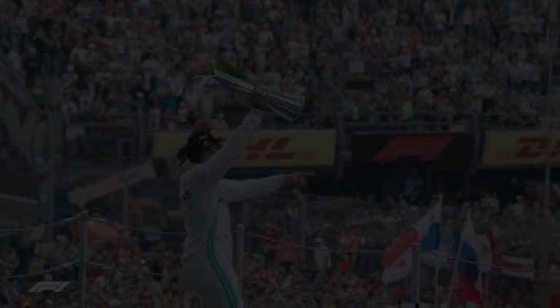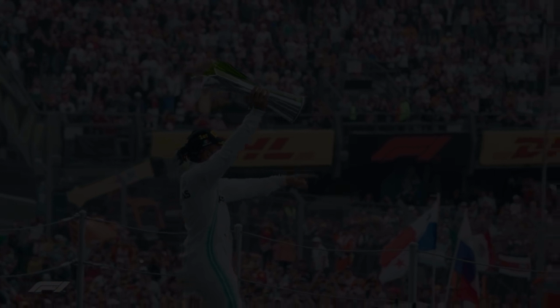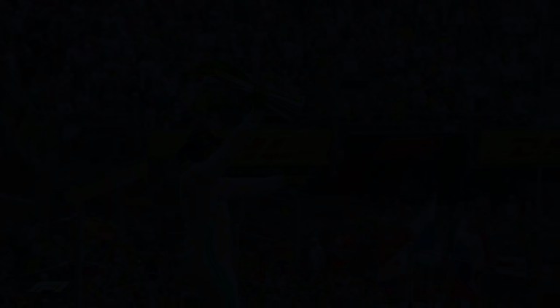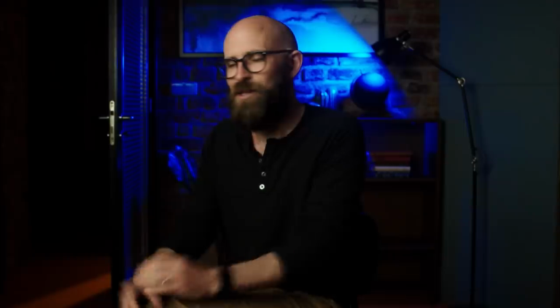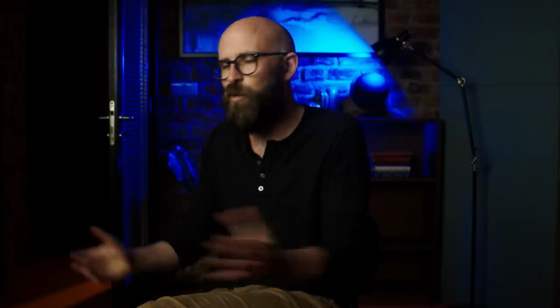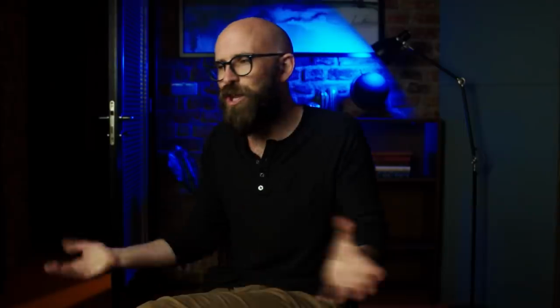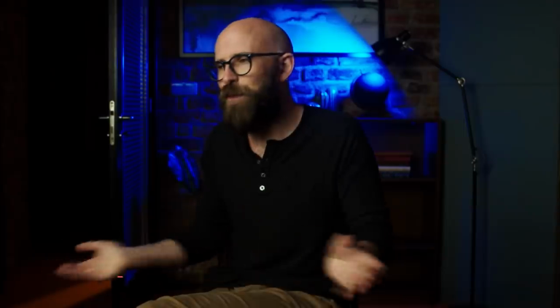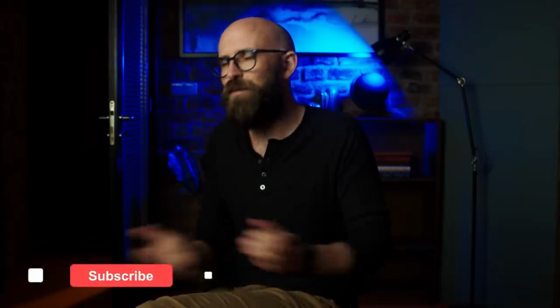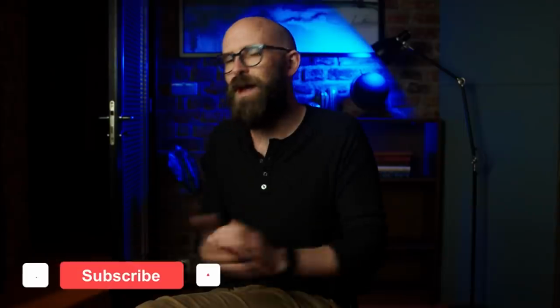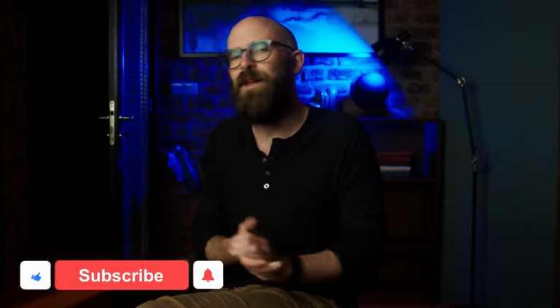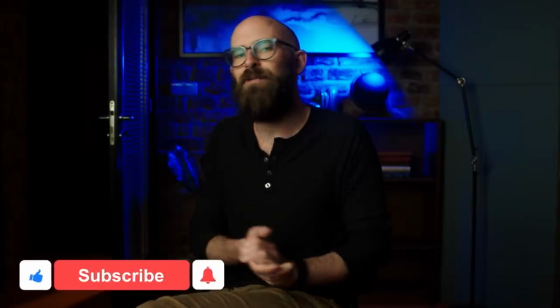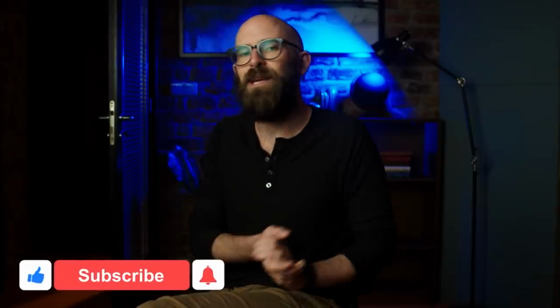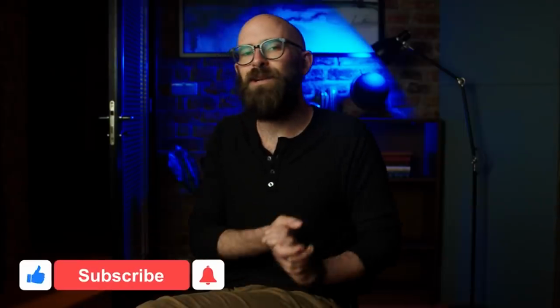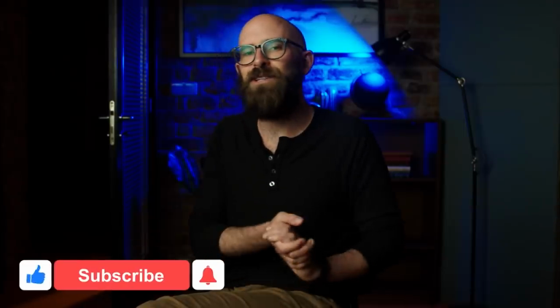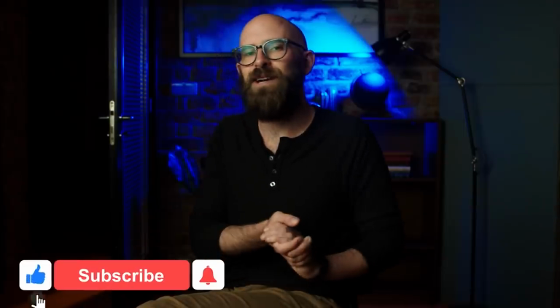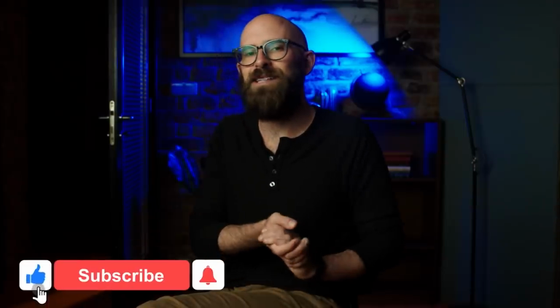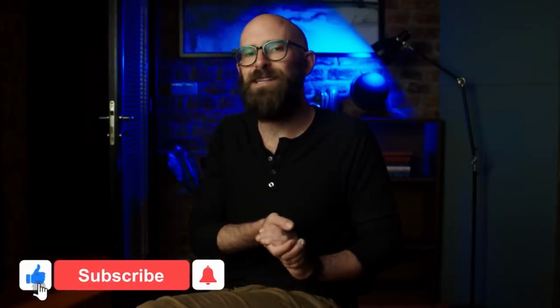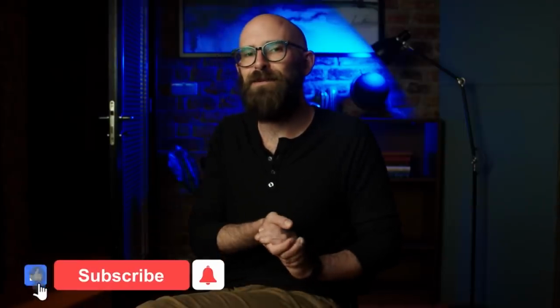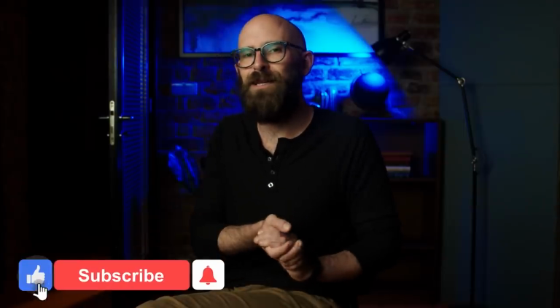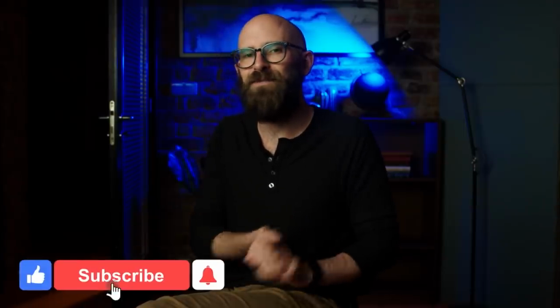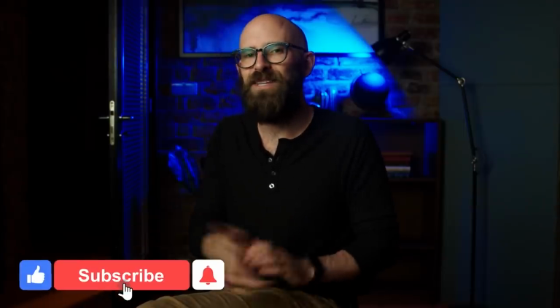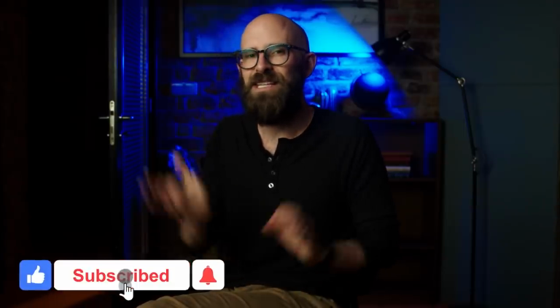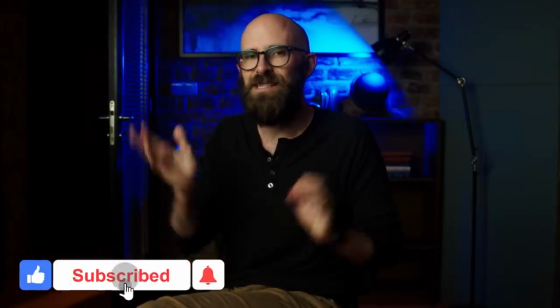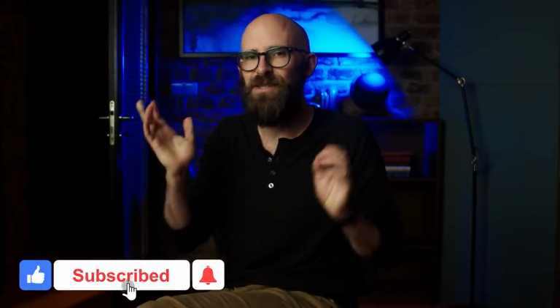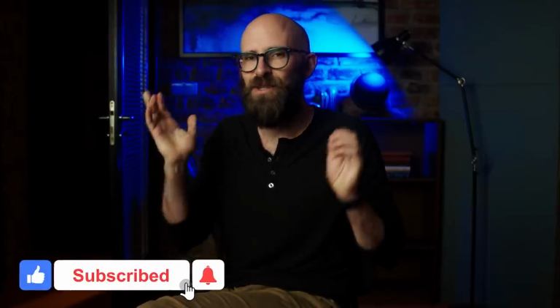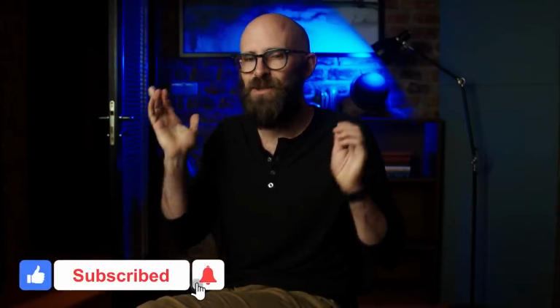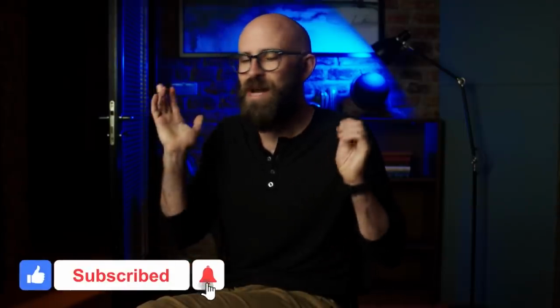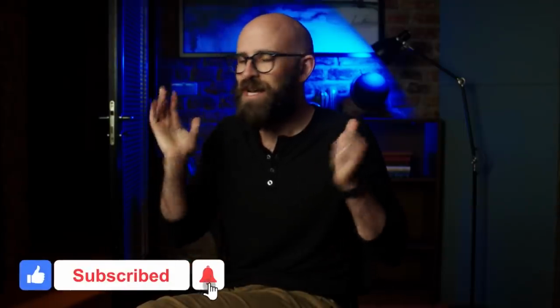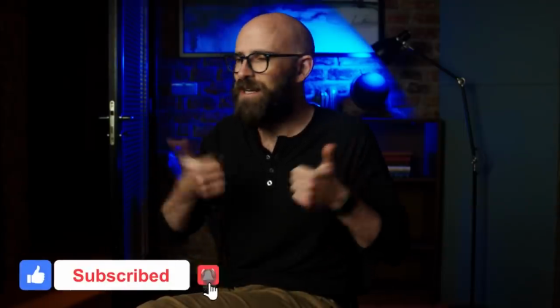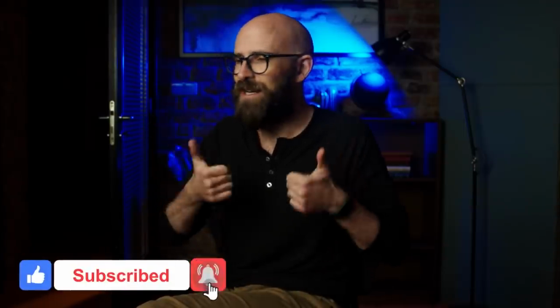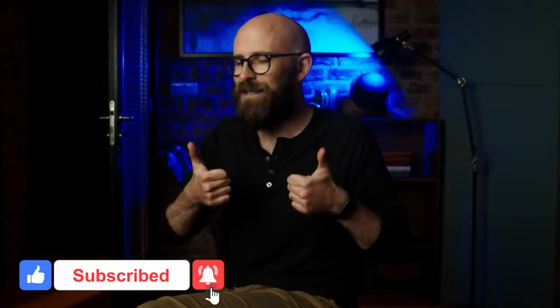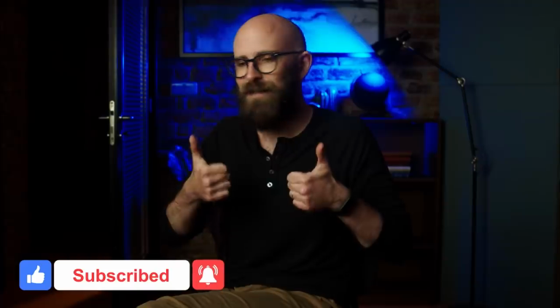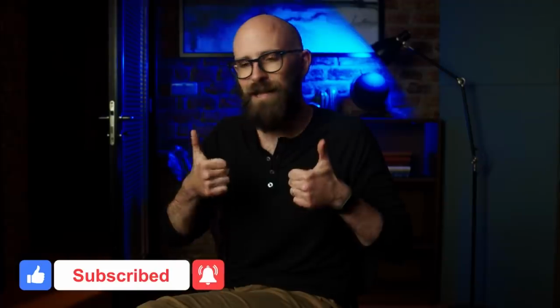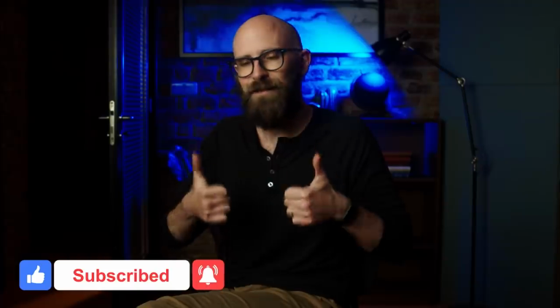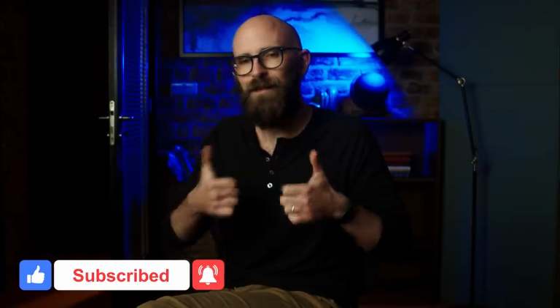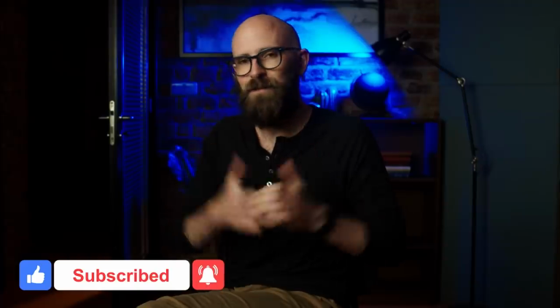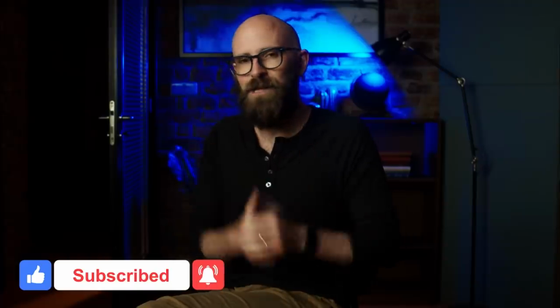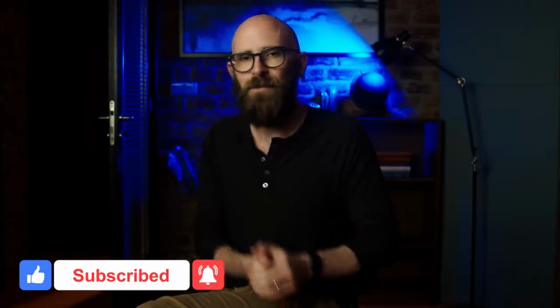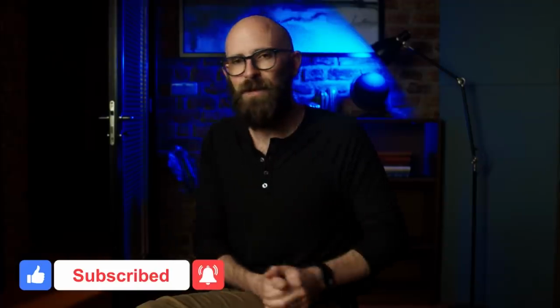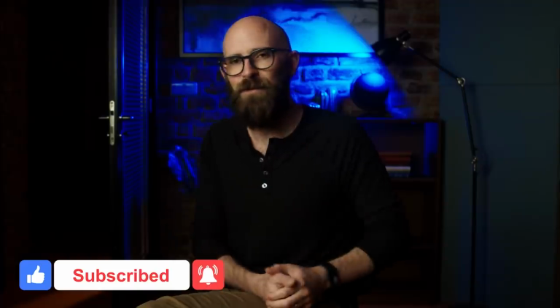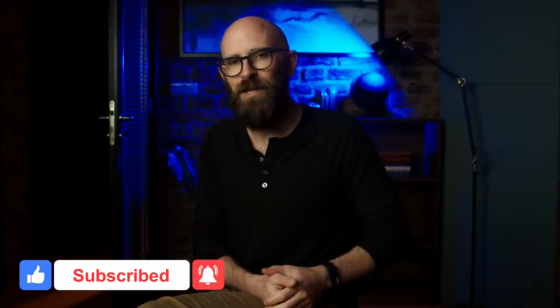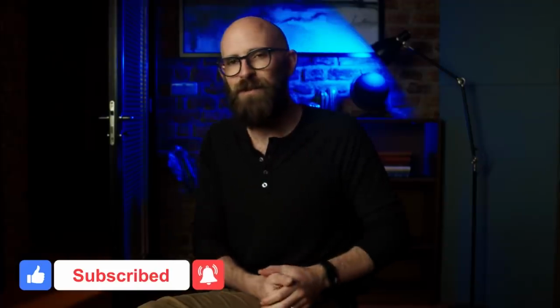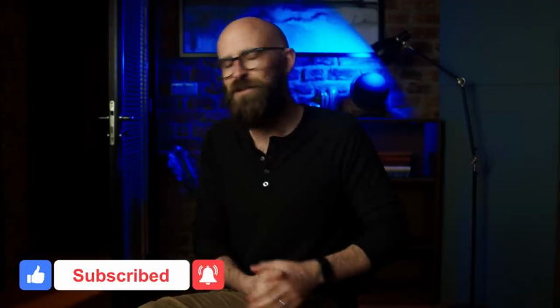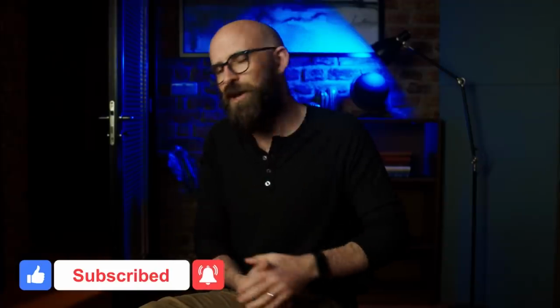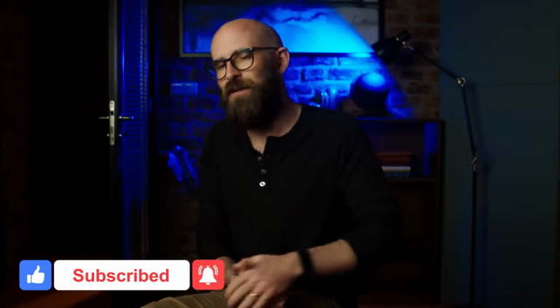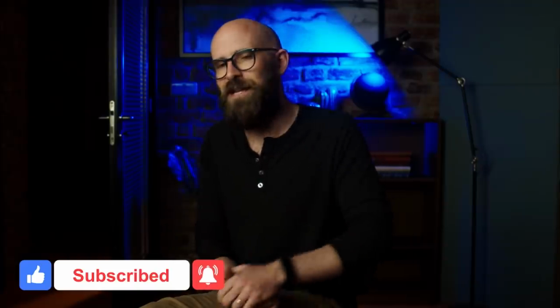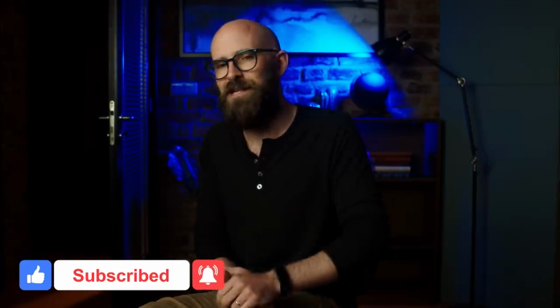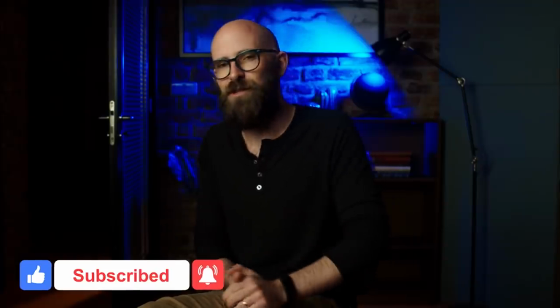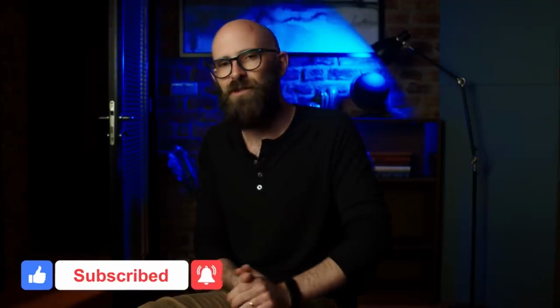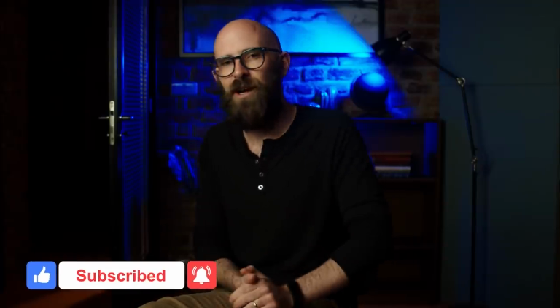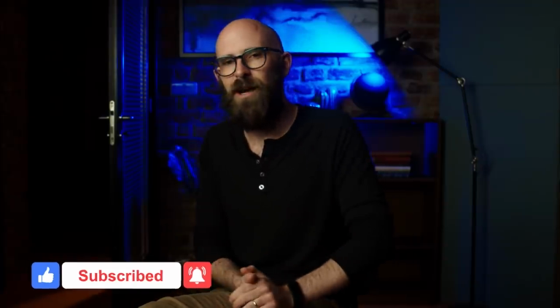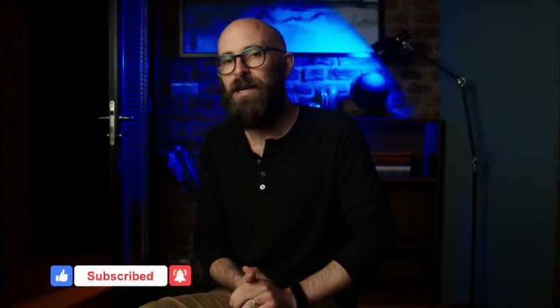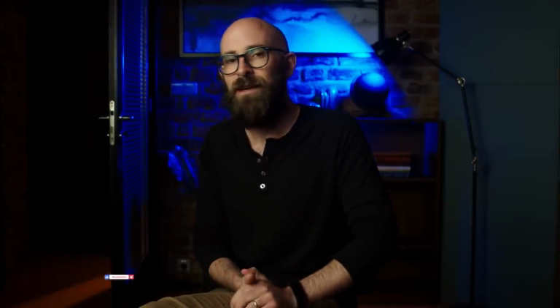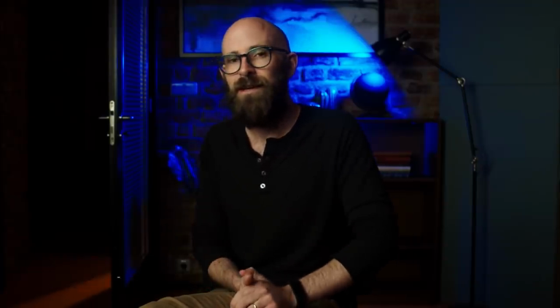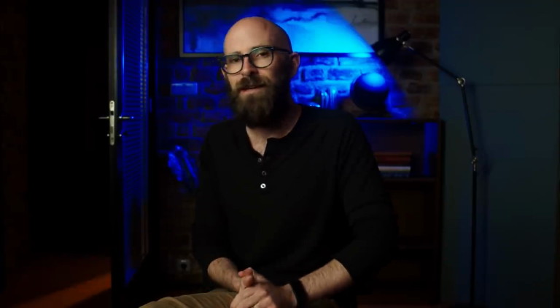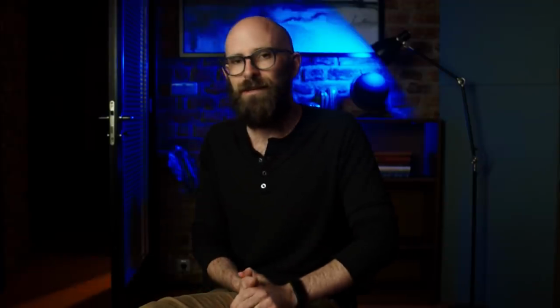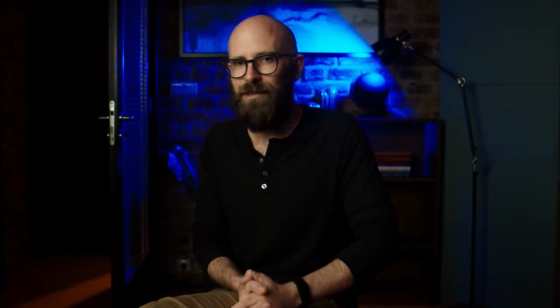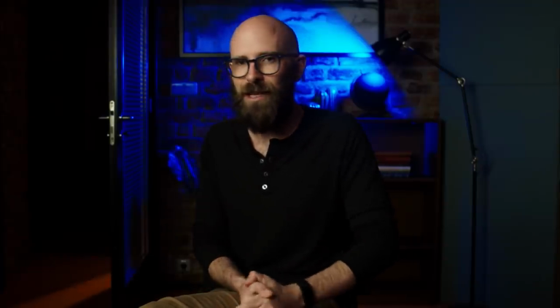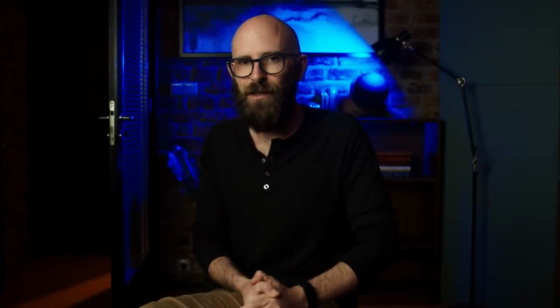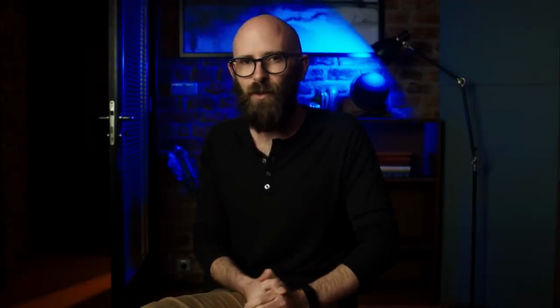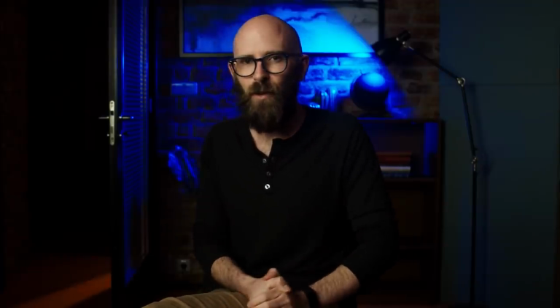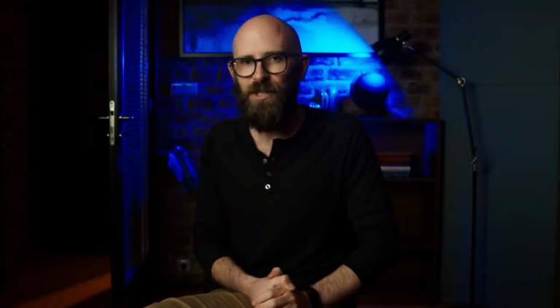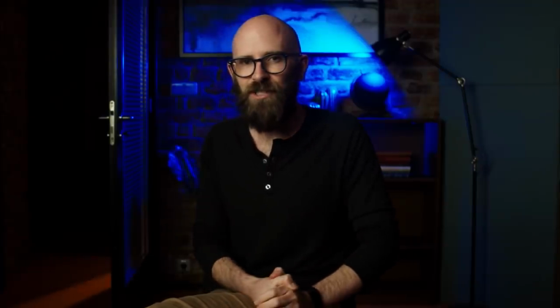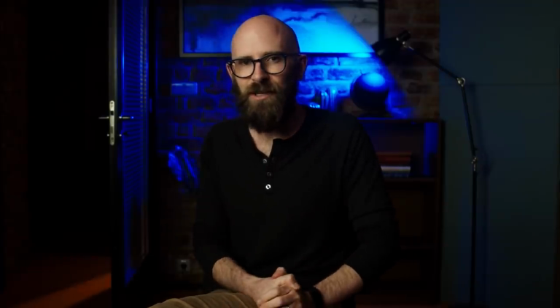I really hope you found that video interesting. If you did, please click the thumbs up button below, don't forget to subscribe, and thank you for watching.